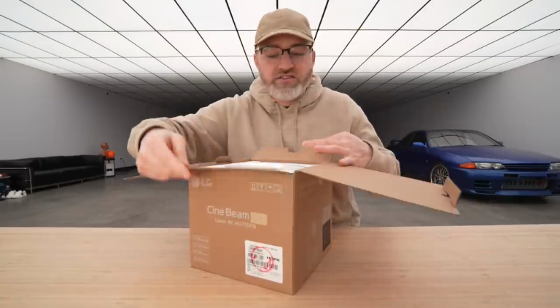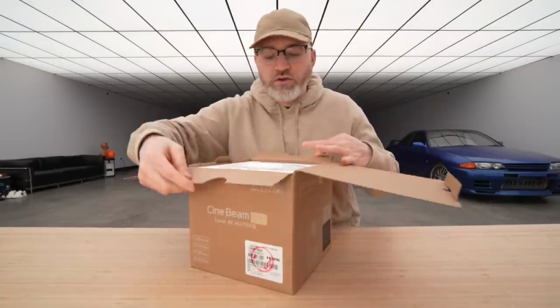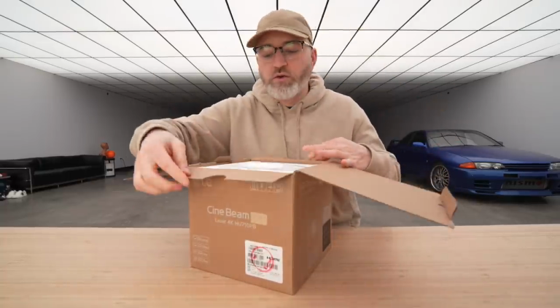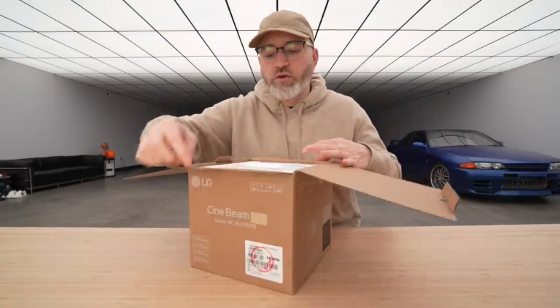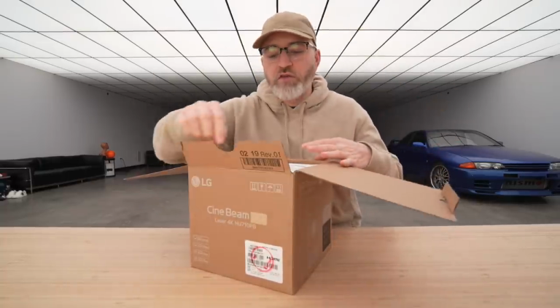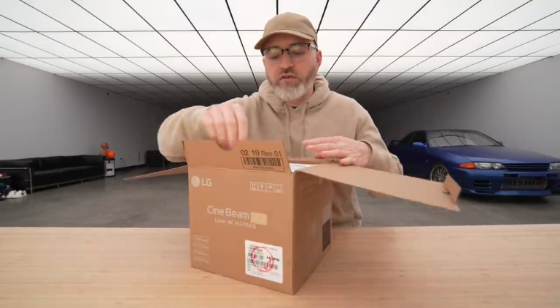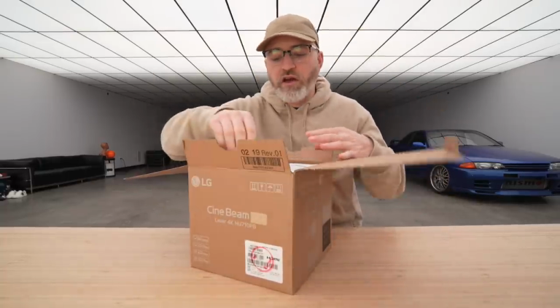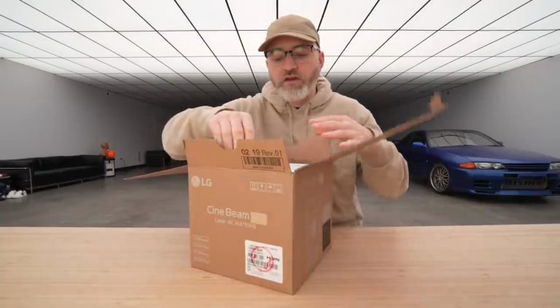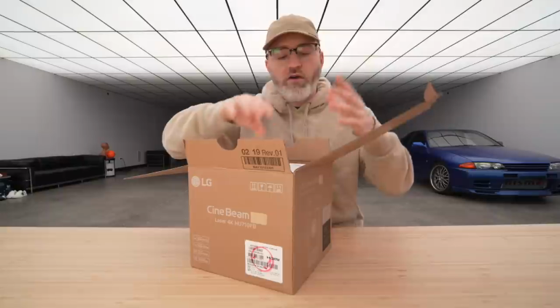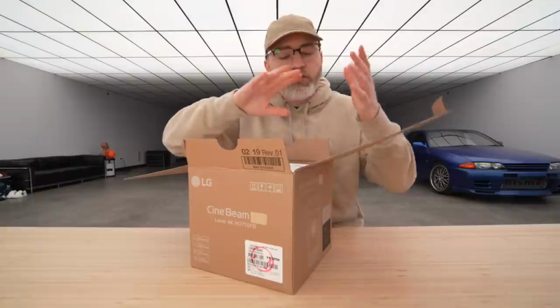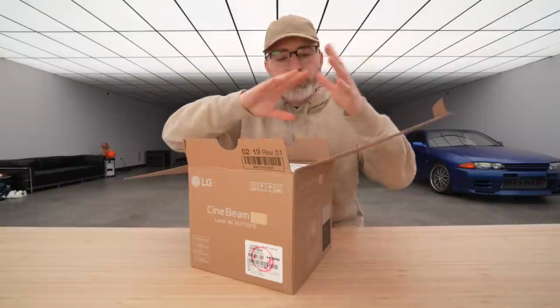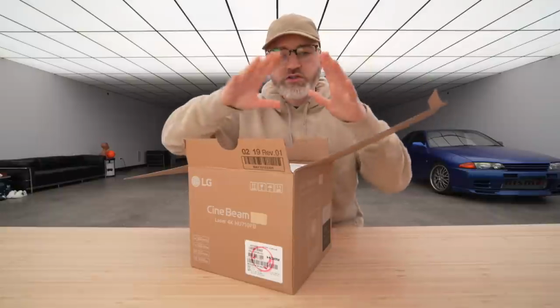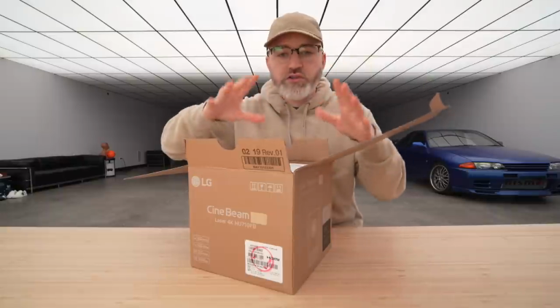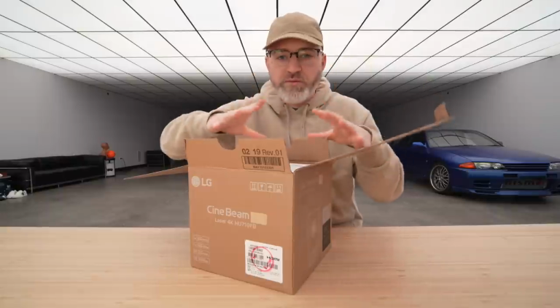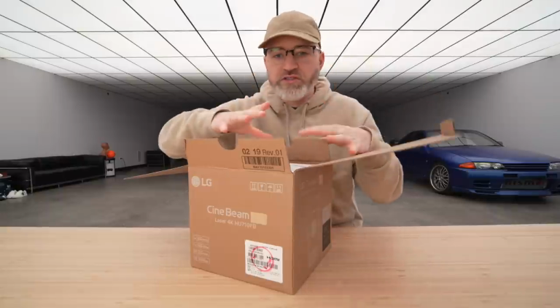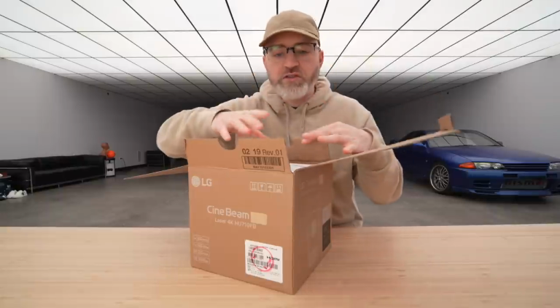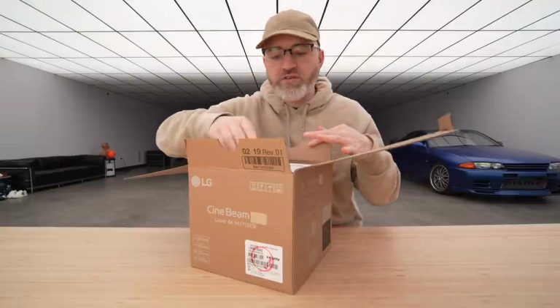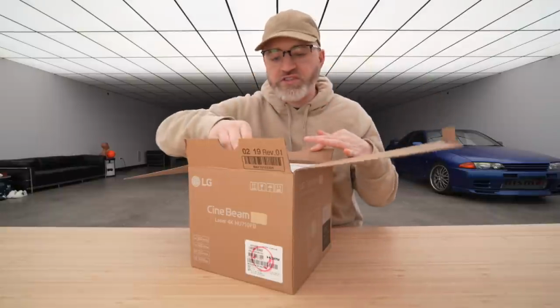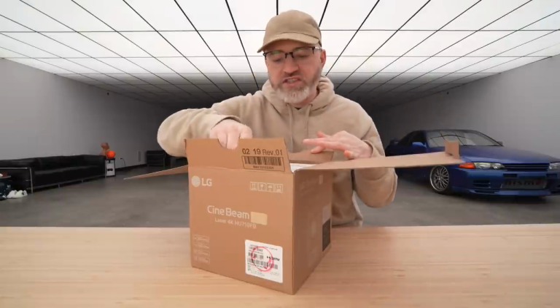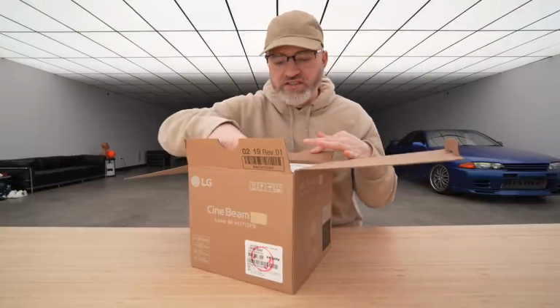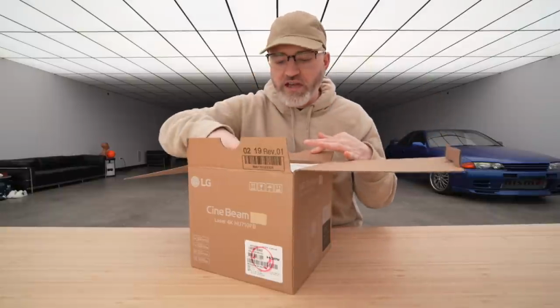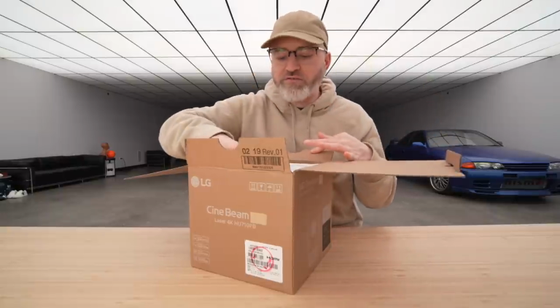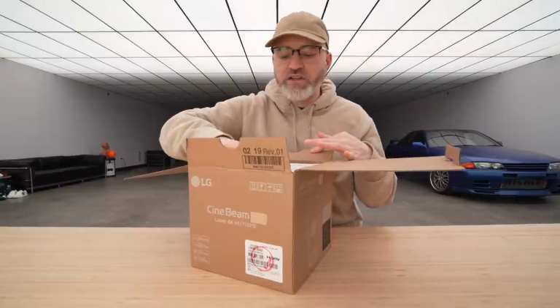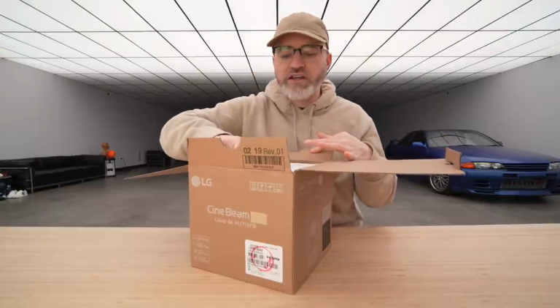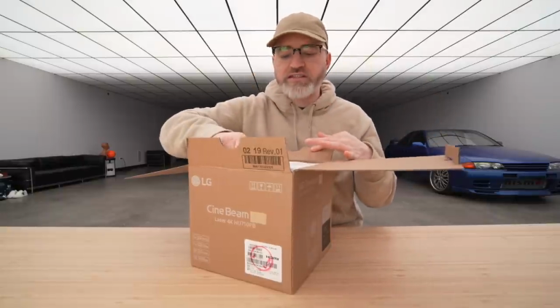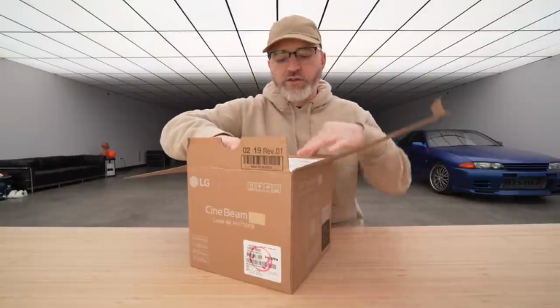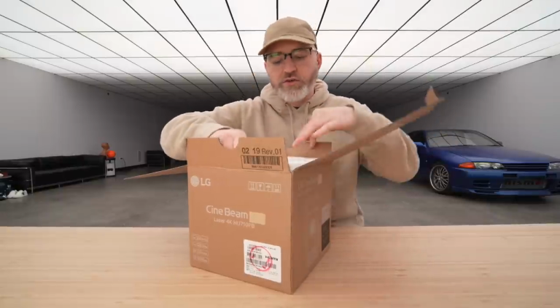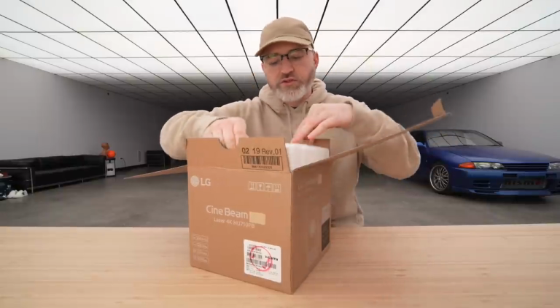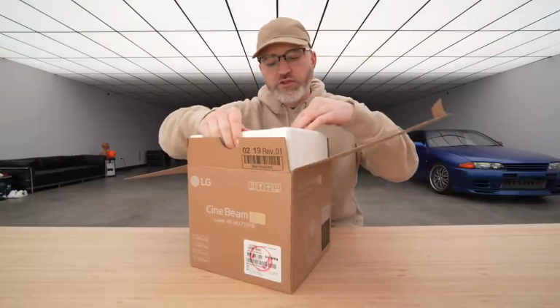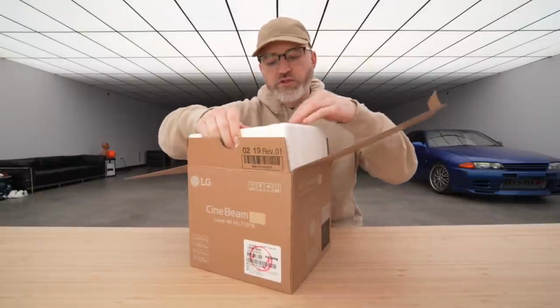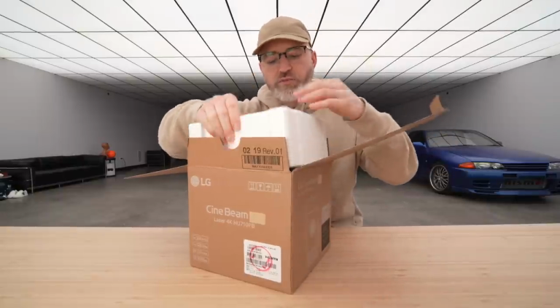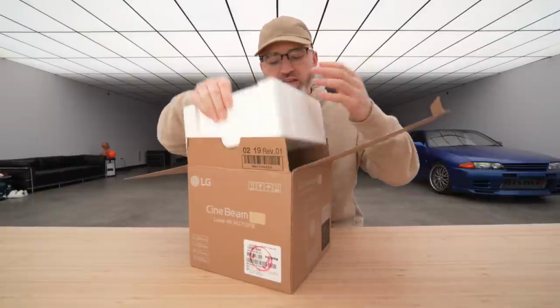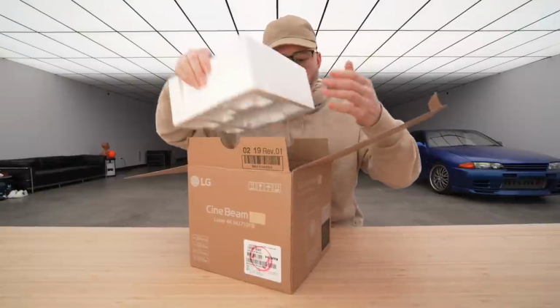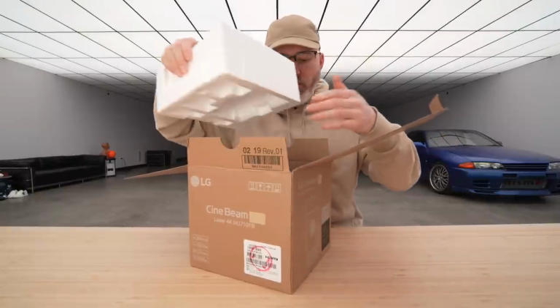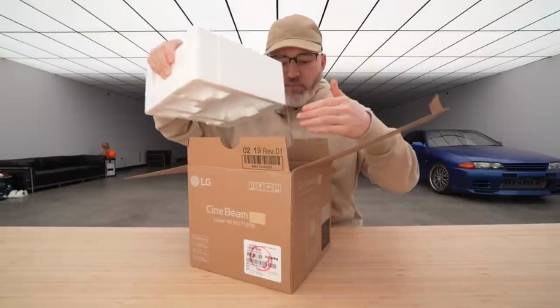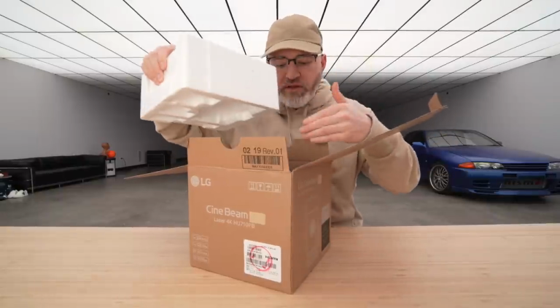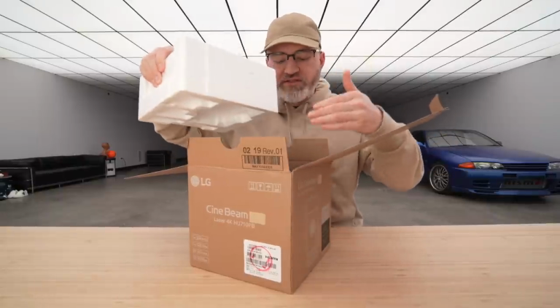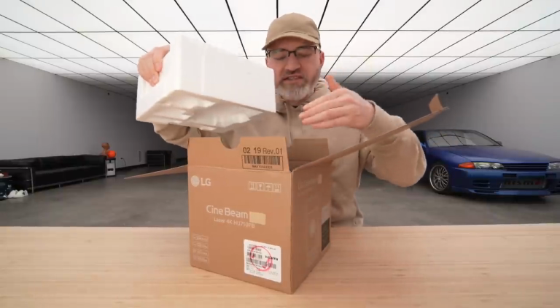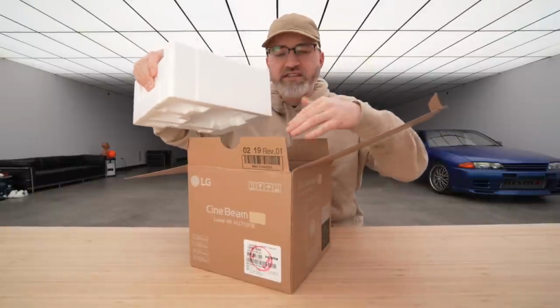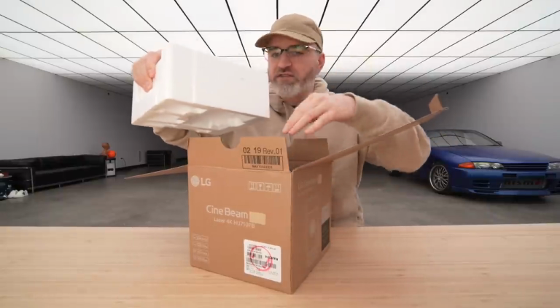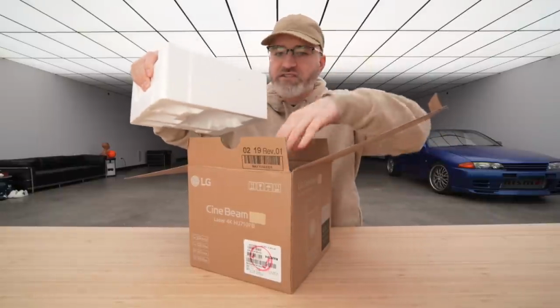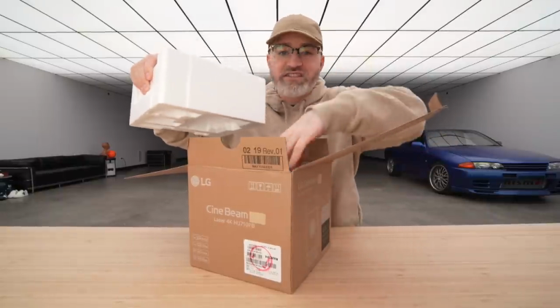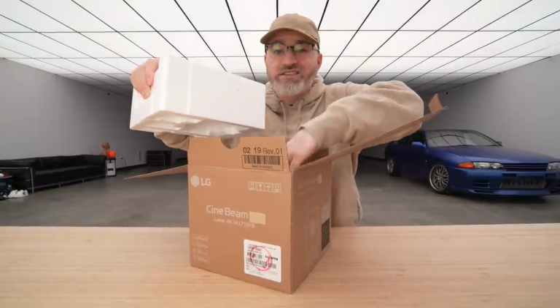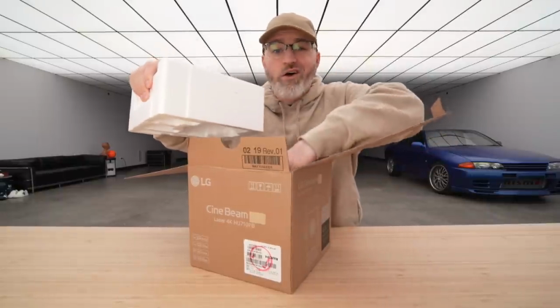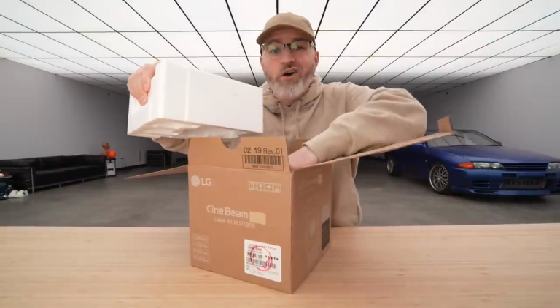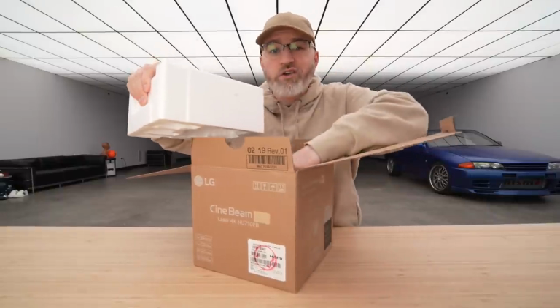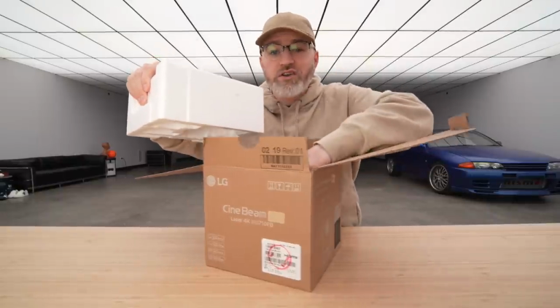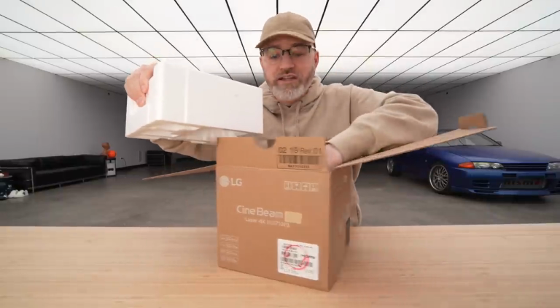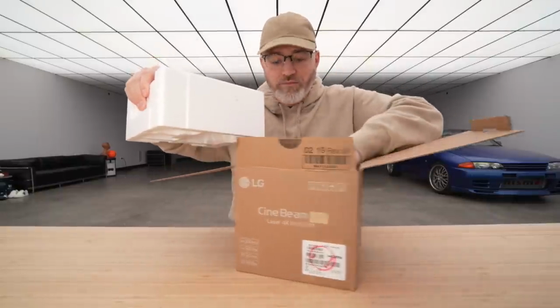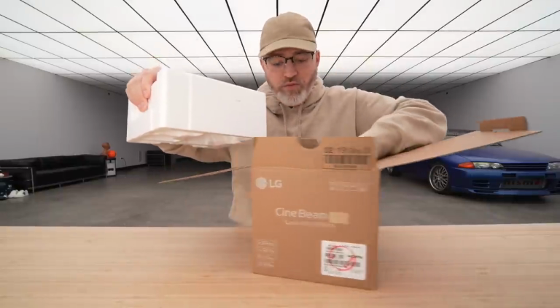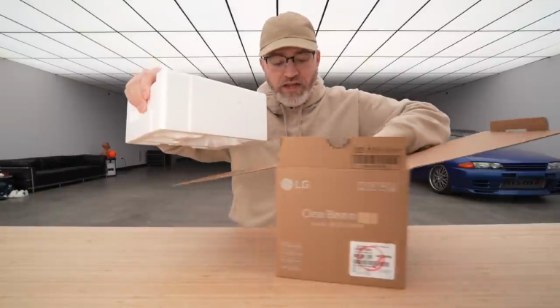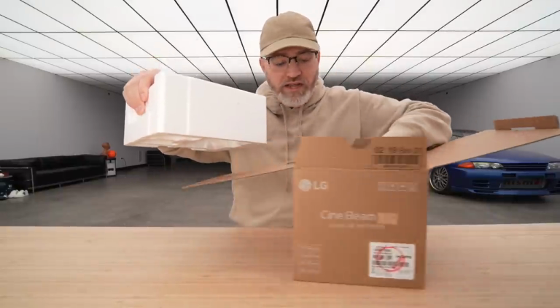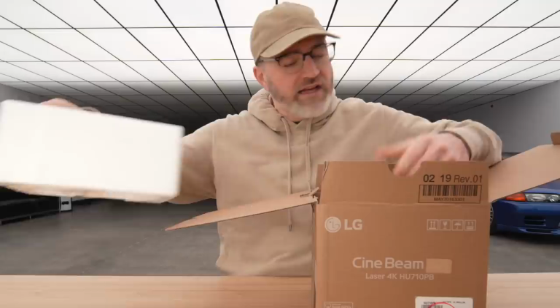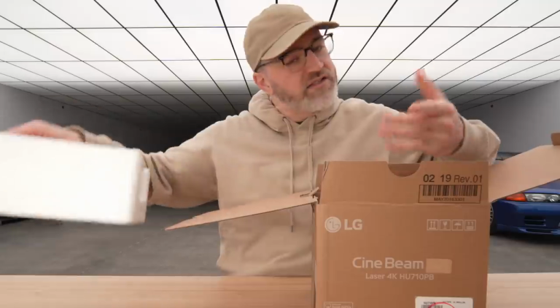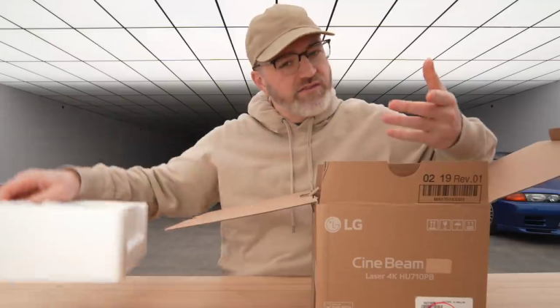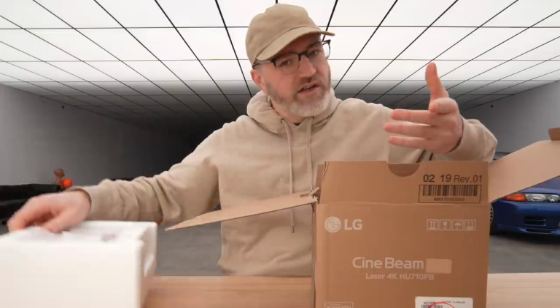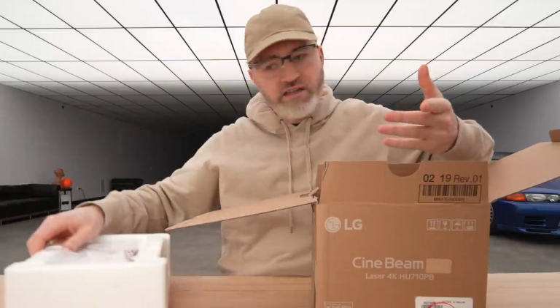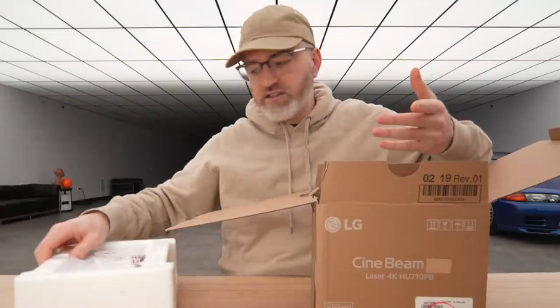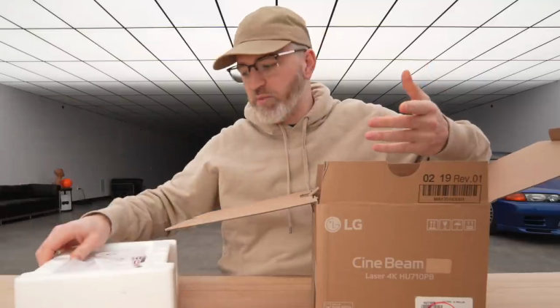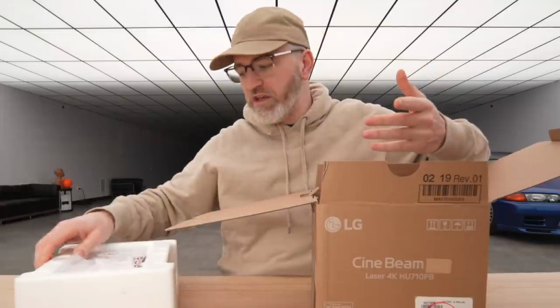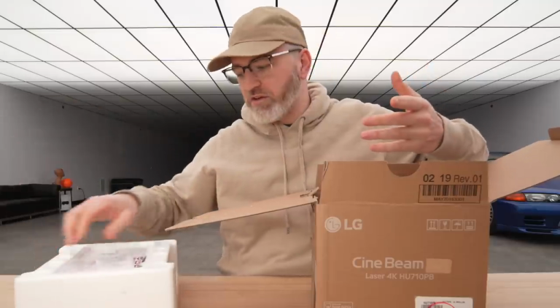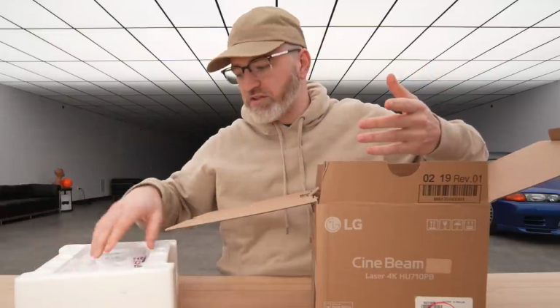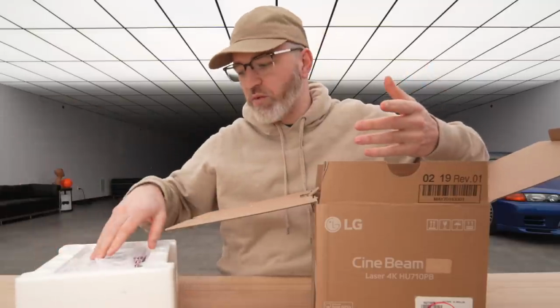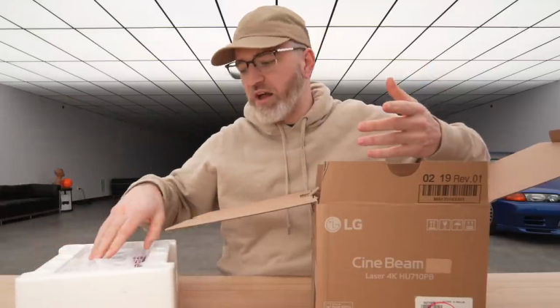You've got all your streaming services — Netflix, YouTube — it's all built in. So this is all you need to bring. It's even got a speaker as well.